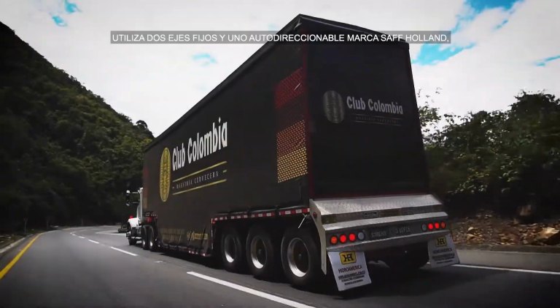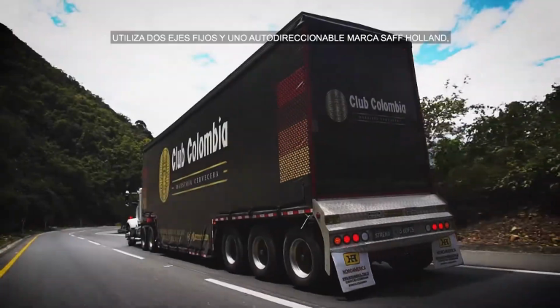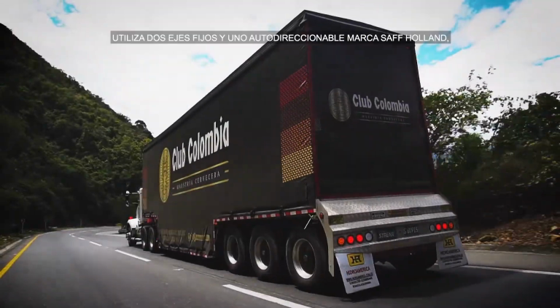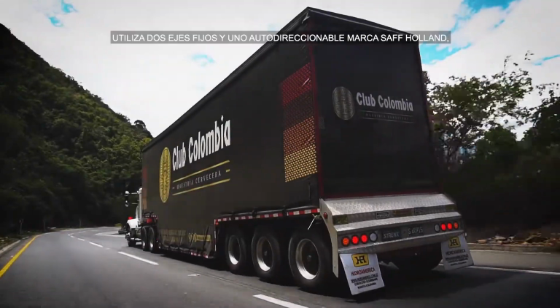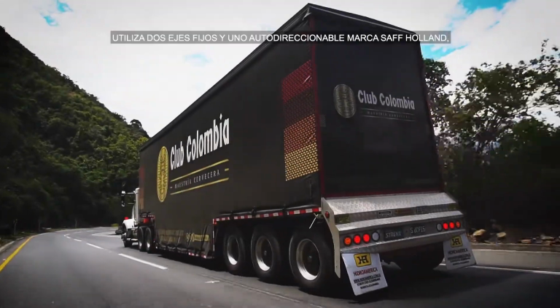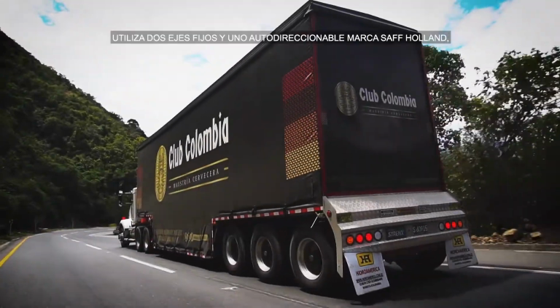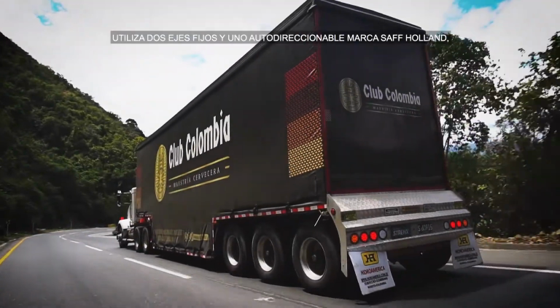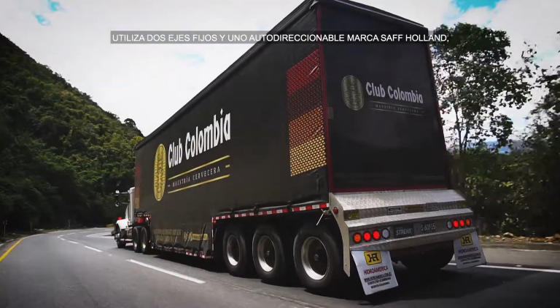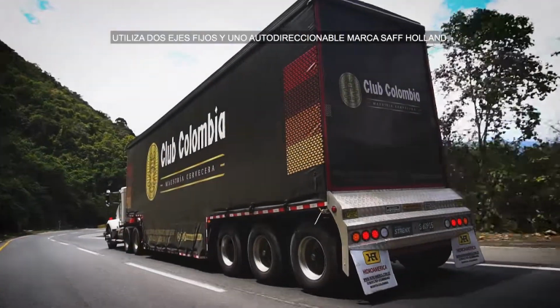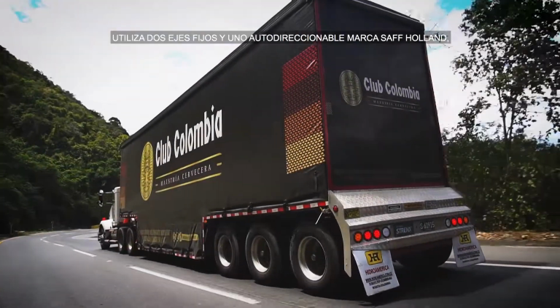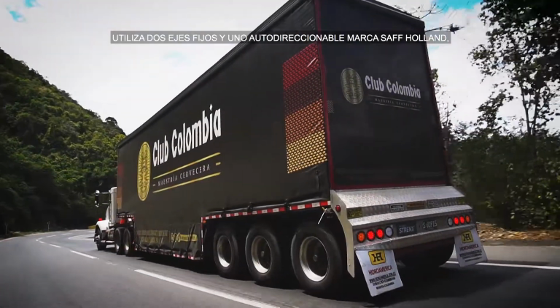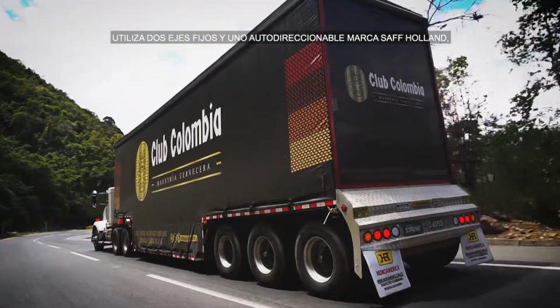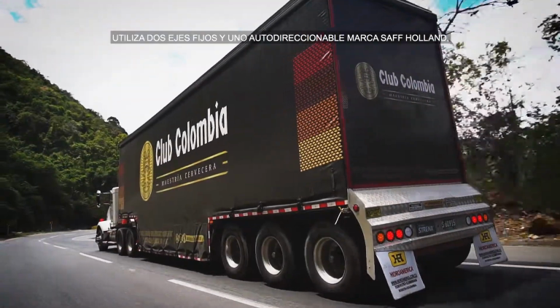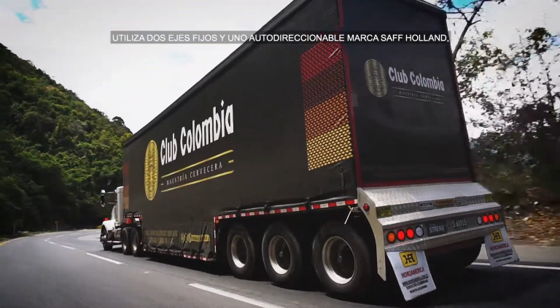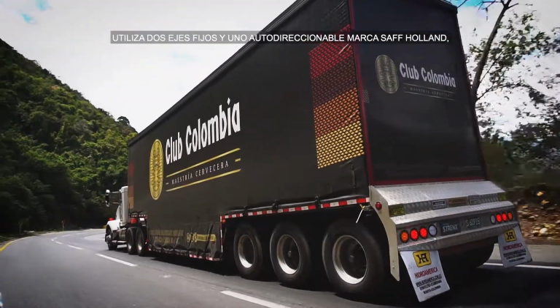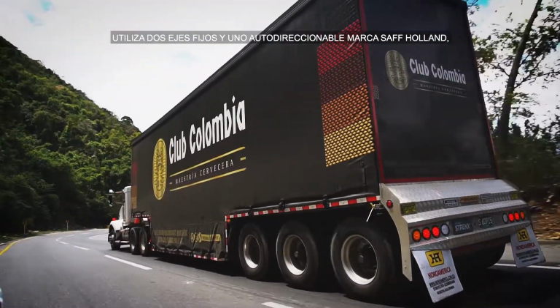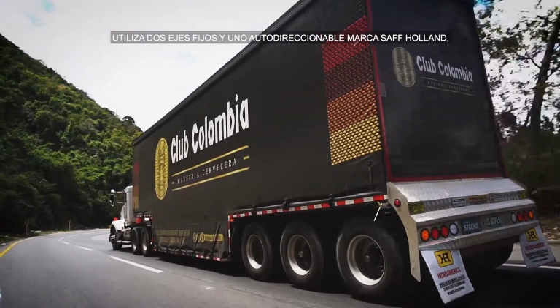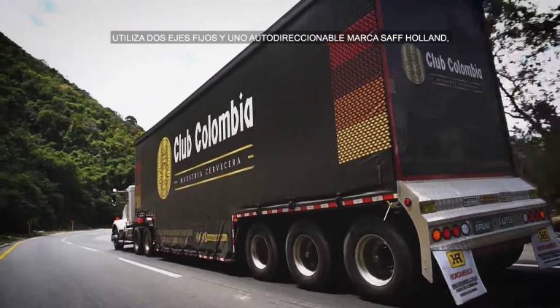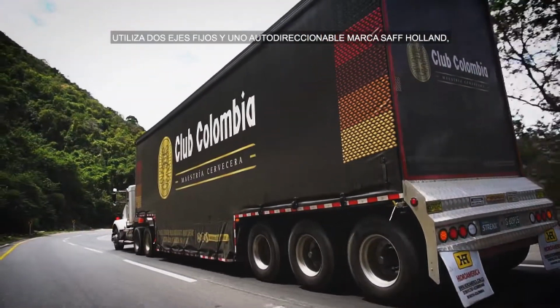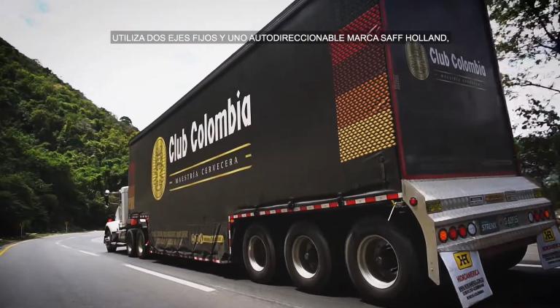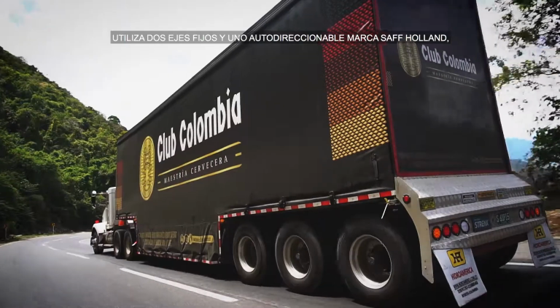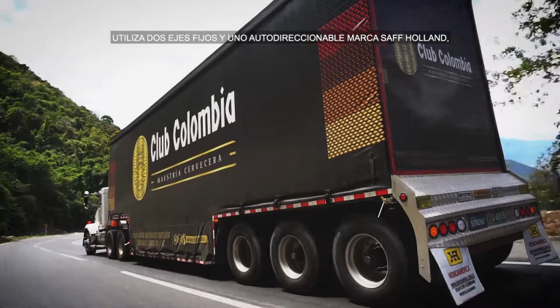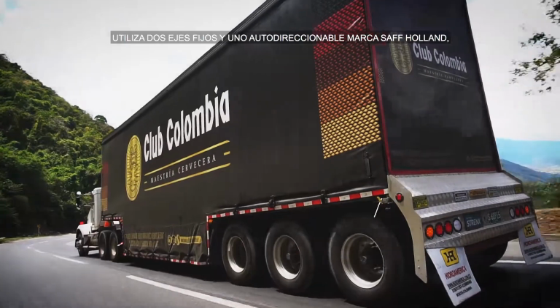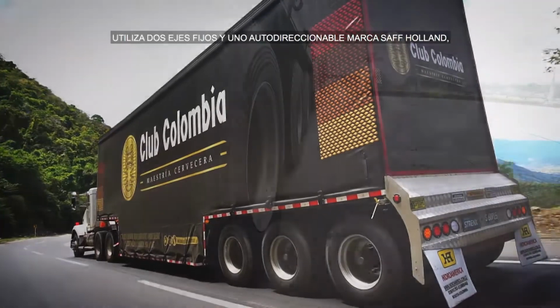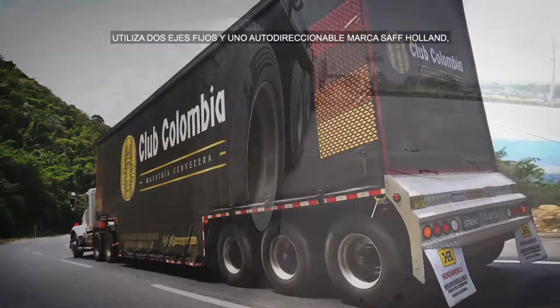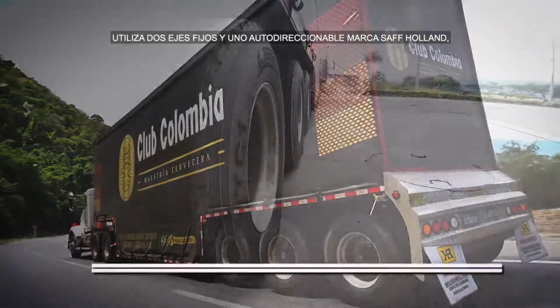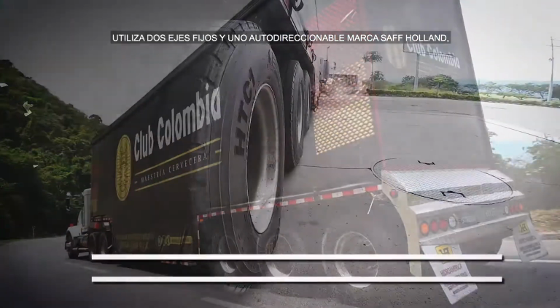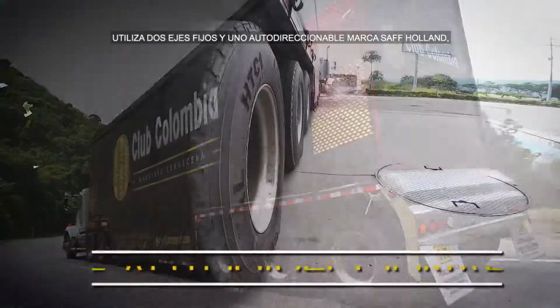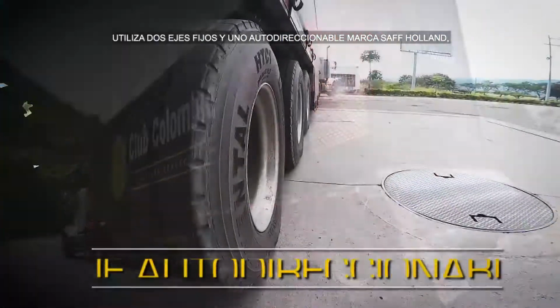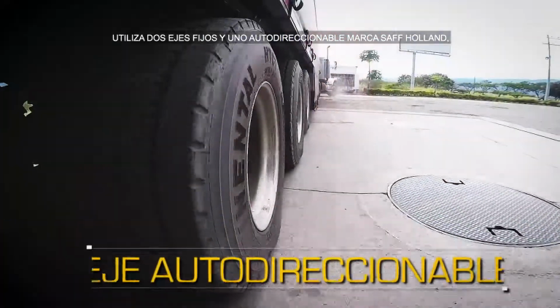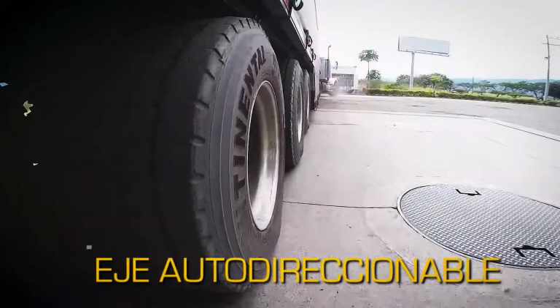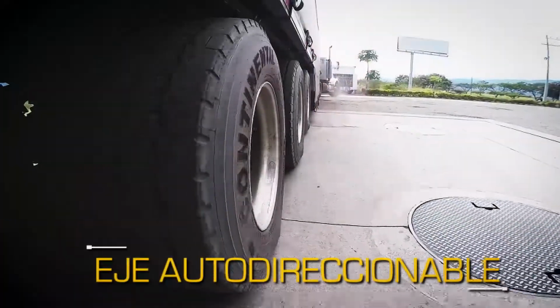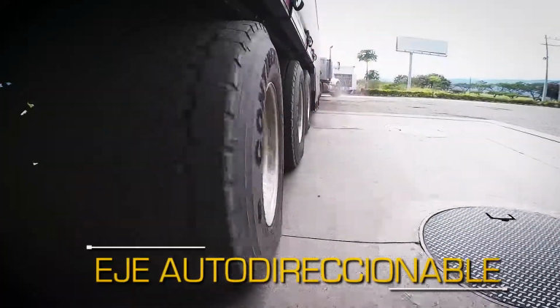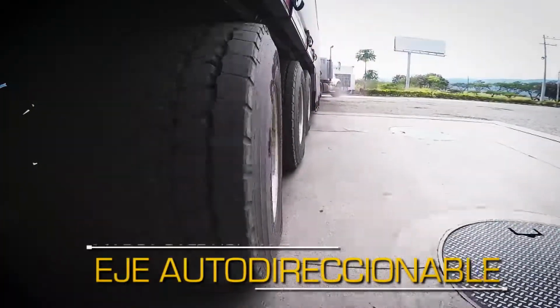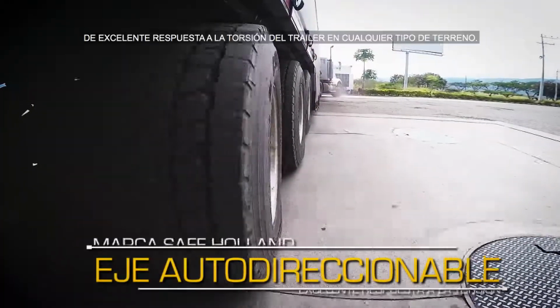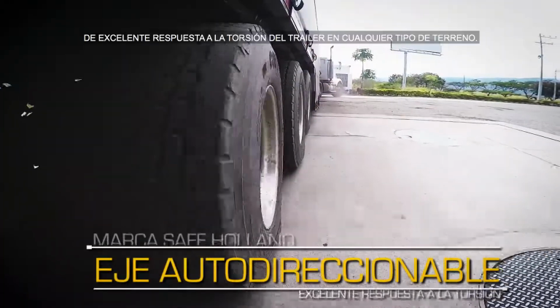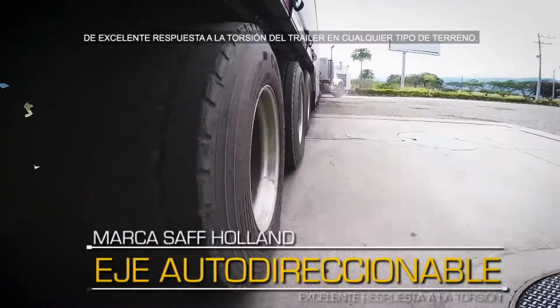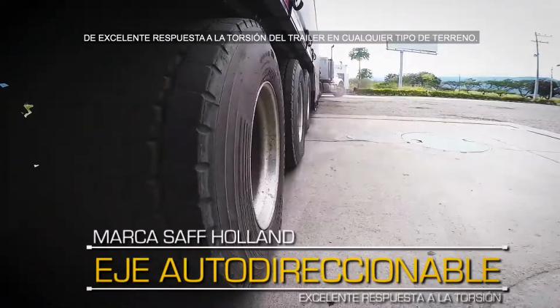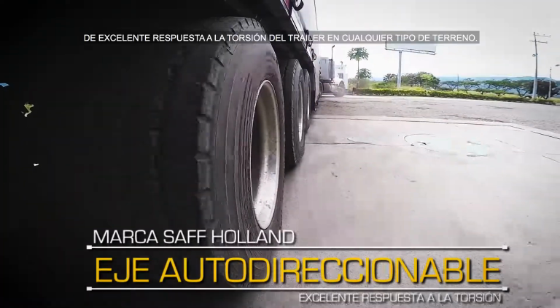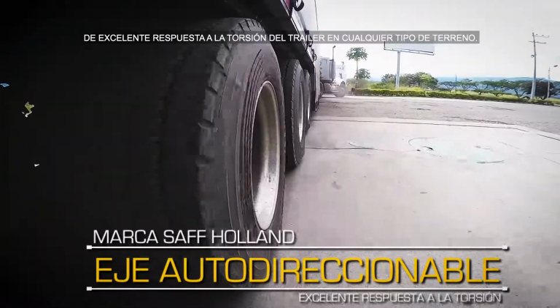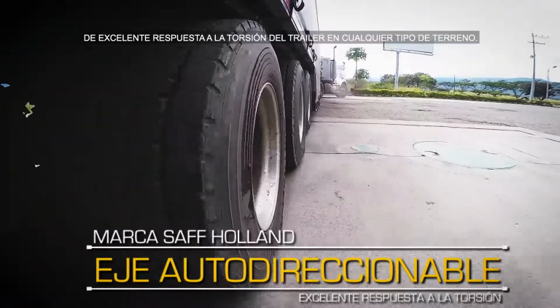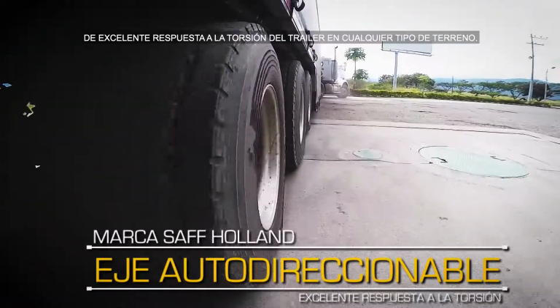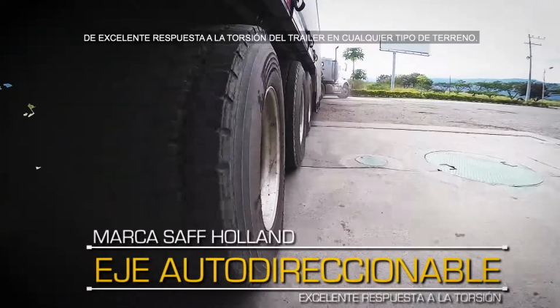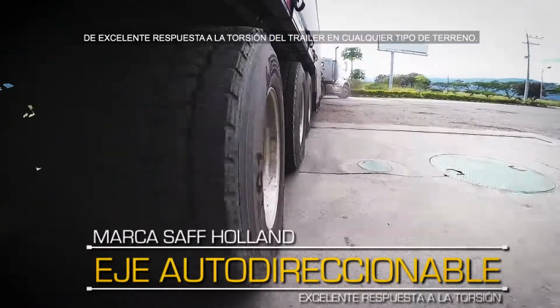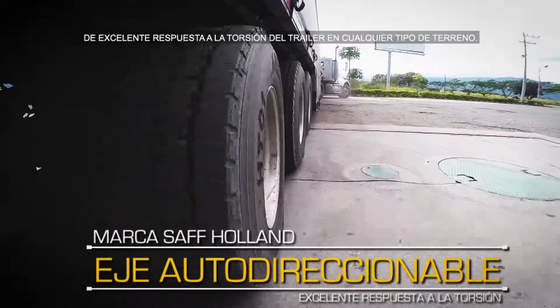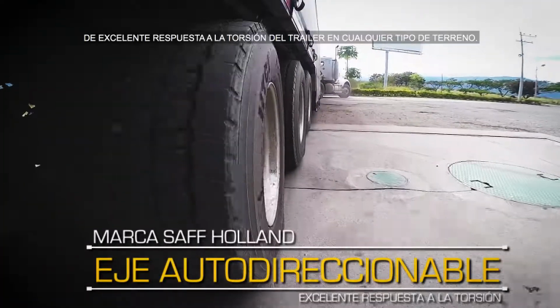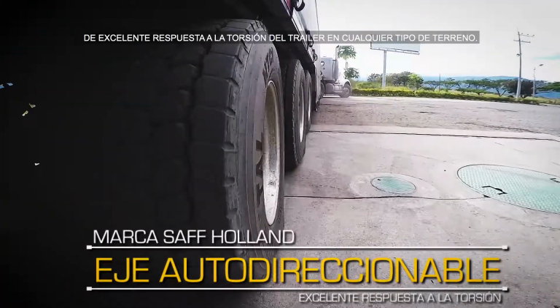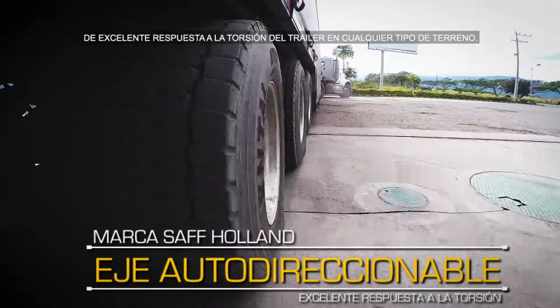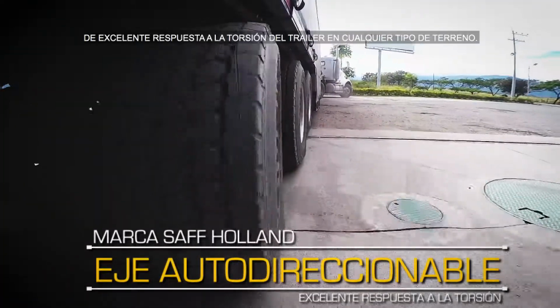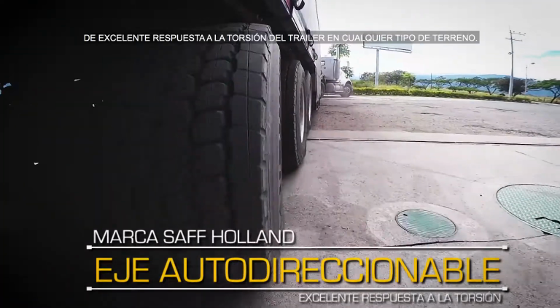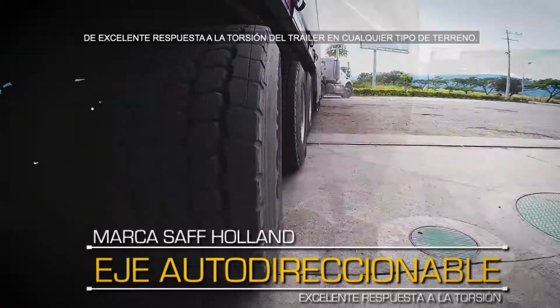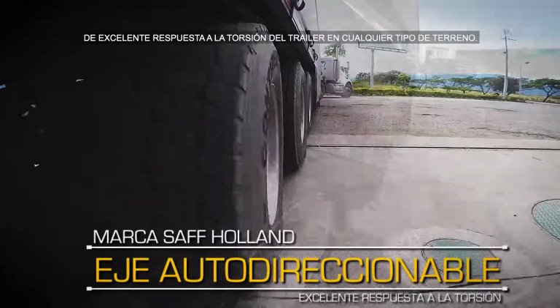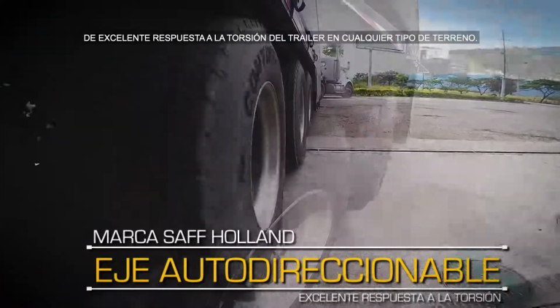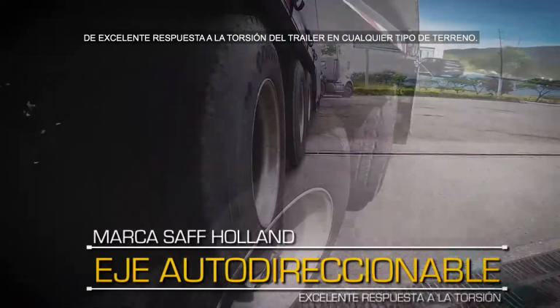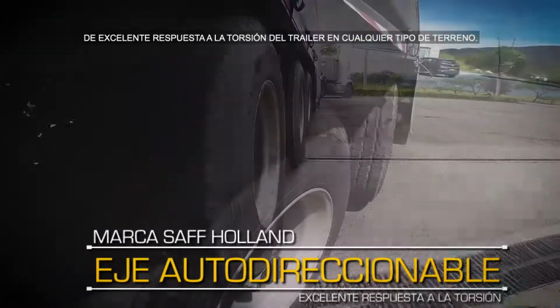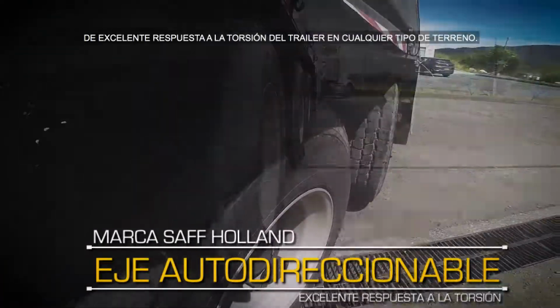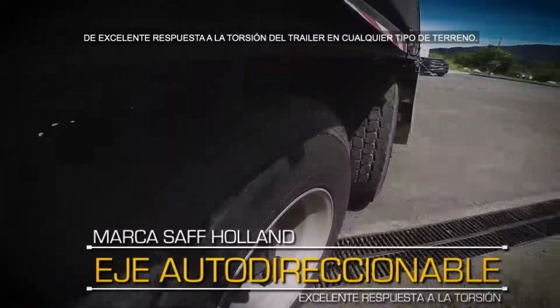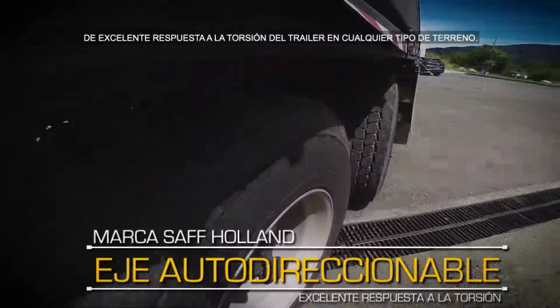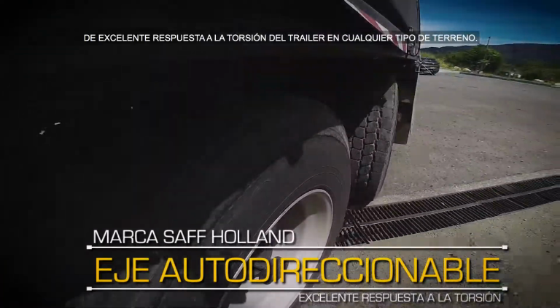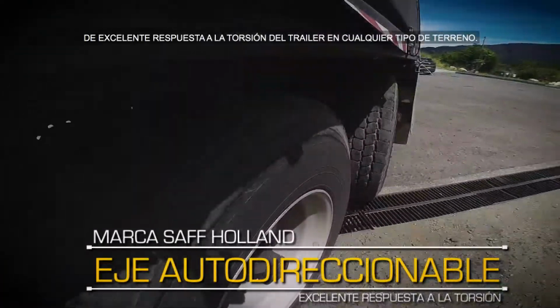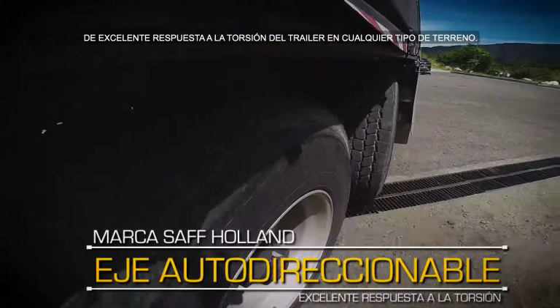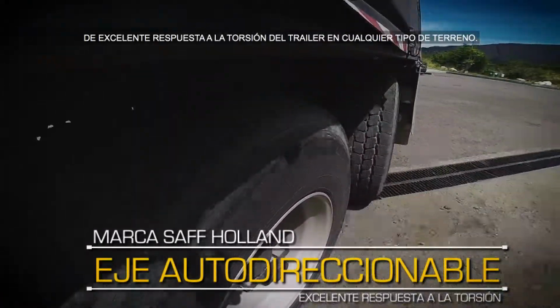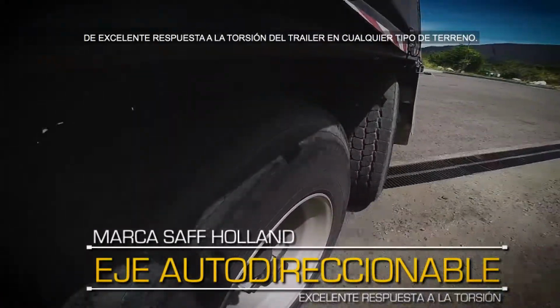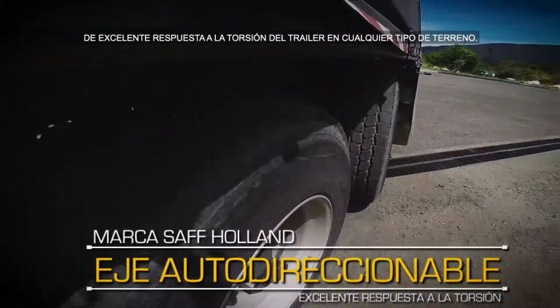Utiliza dos ejes fijos y uno autodireccional marca SAF Holland, de excelente respuesta a la torsión del trailer en cualquier tipo de terreno.